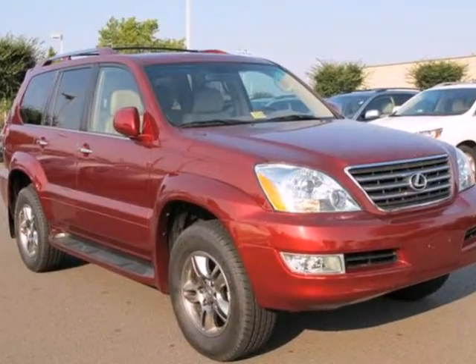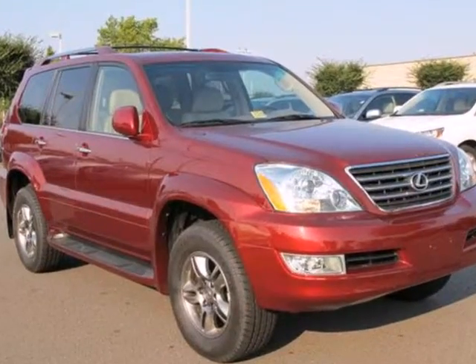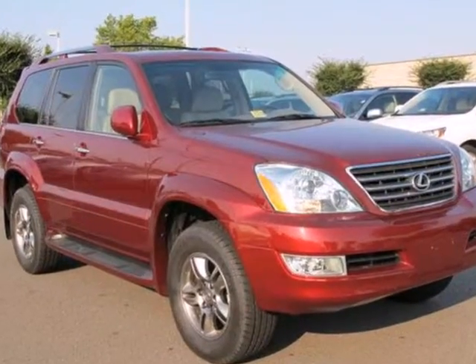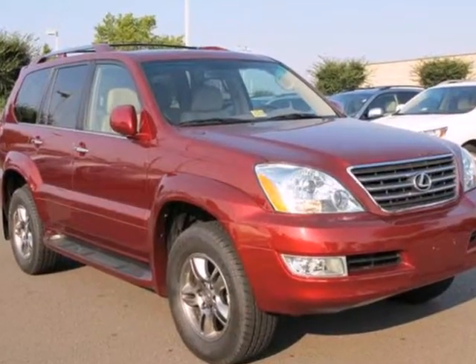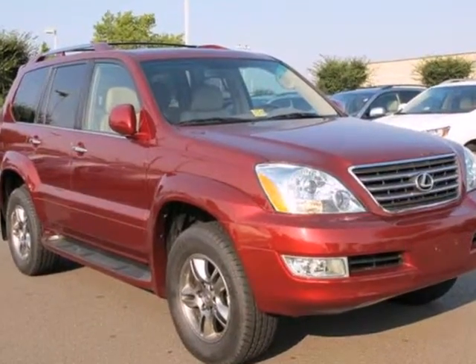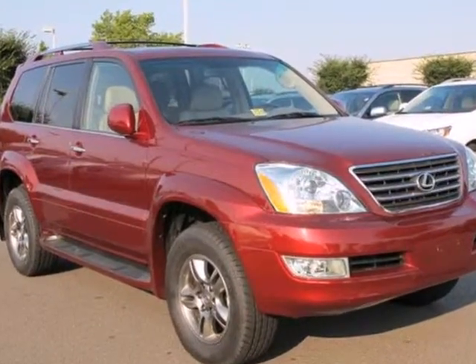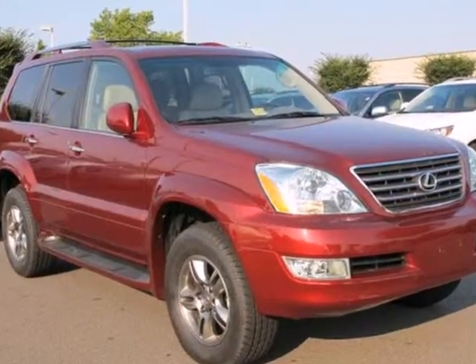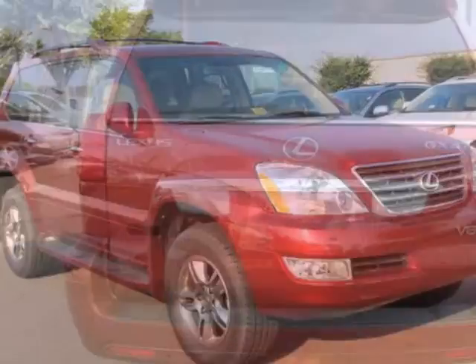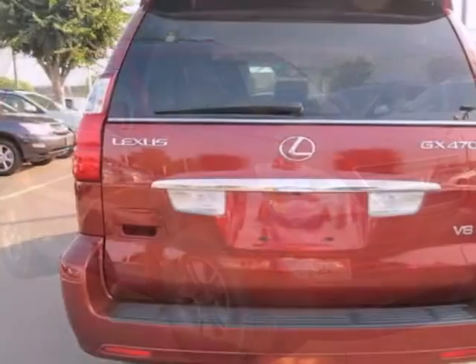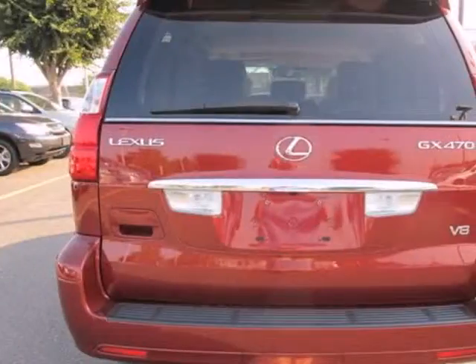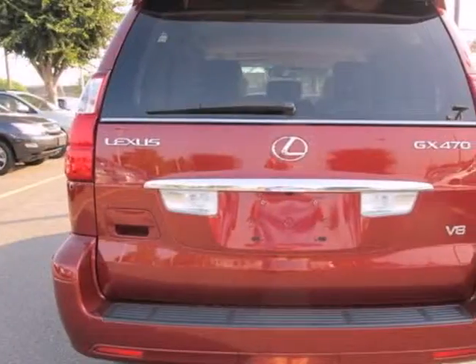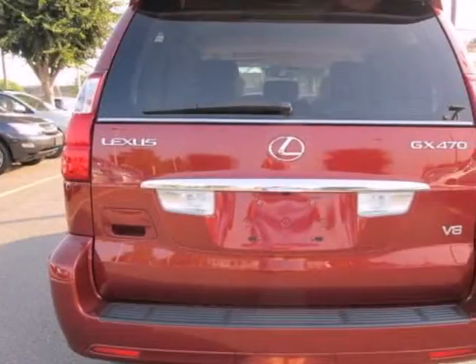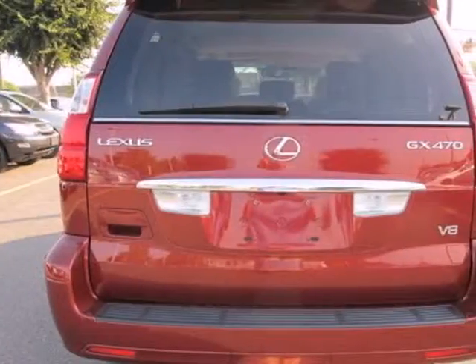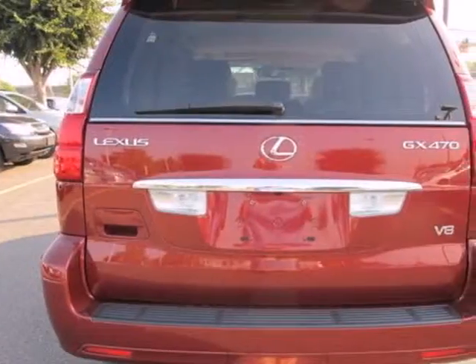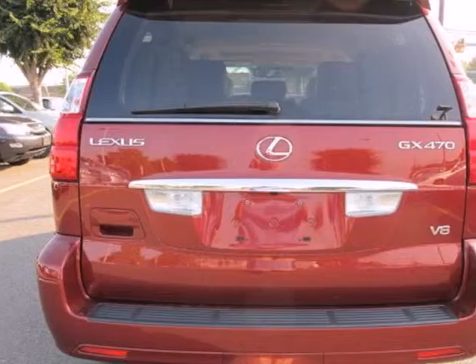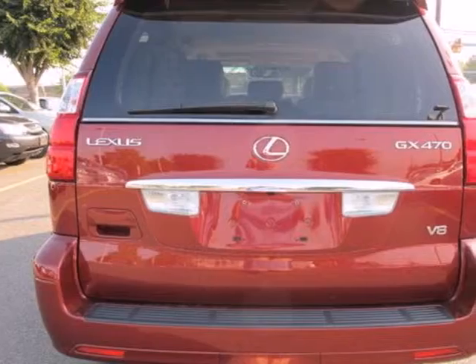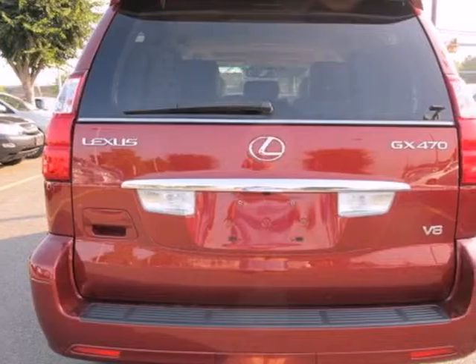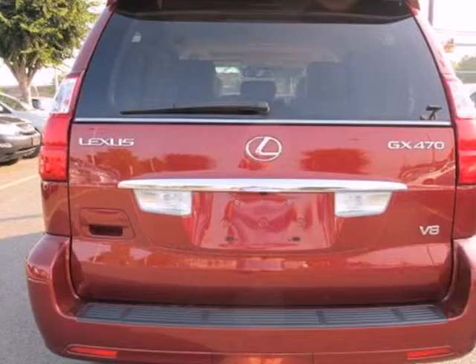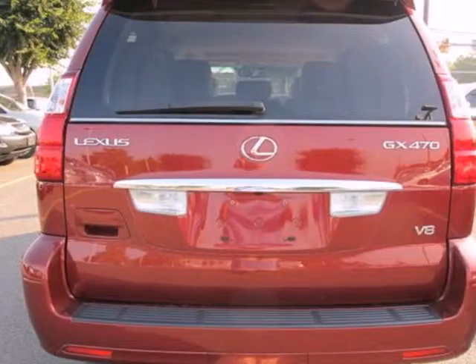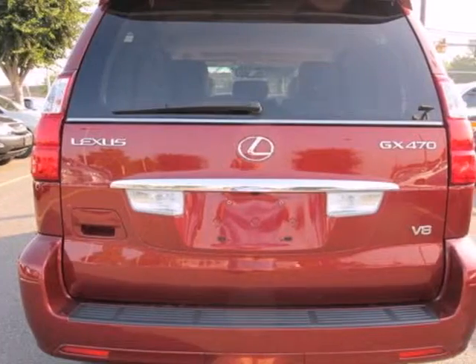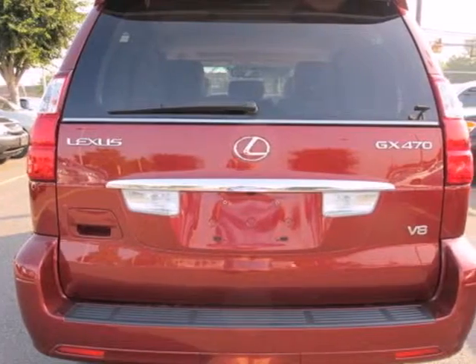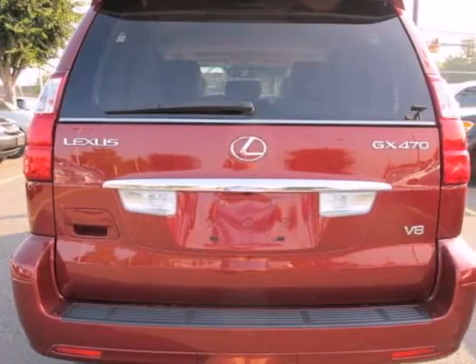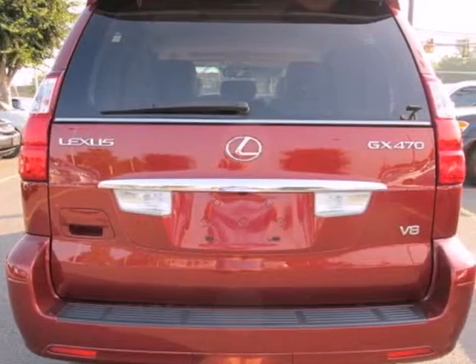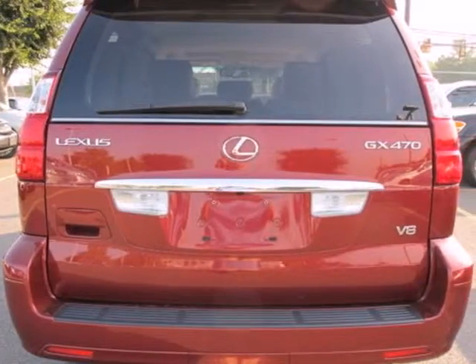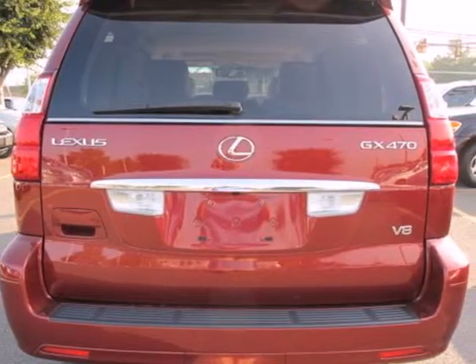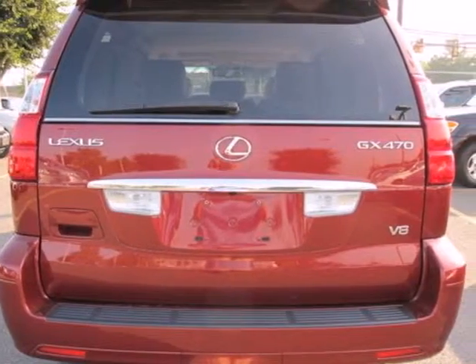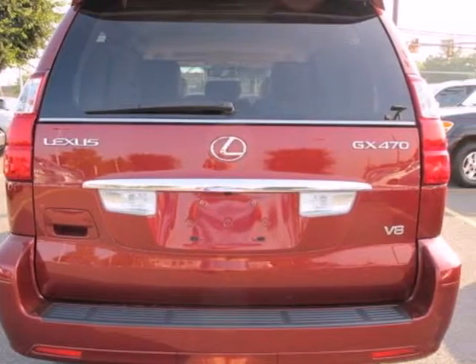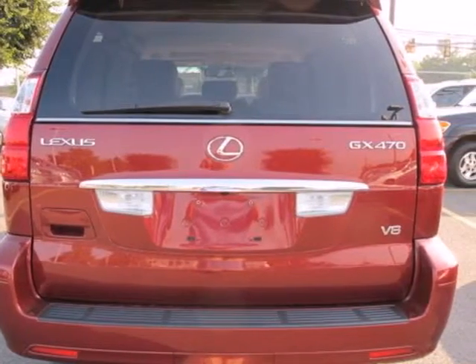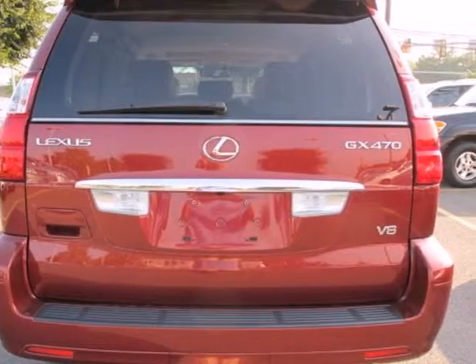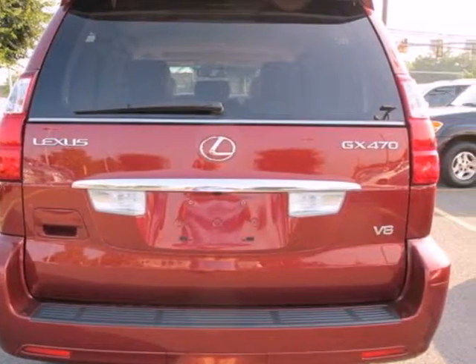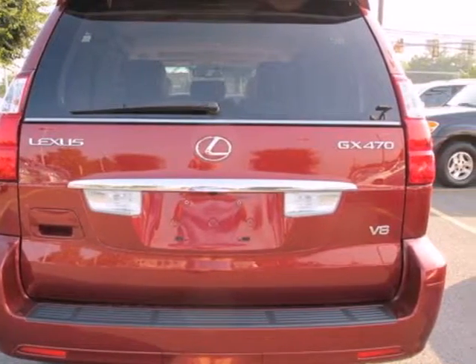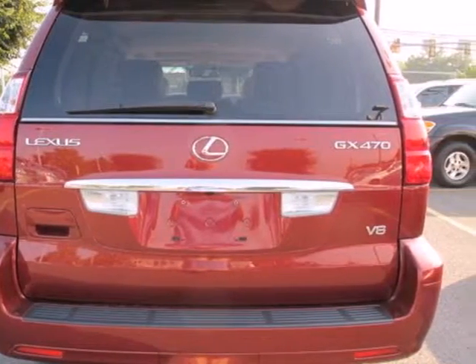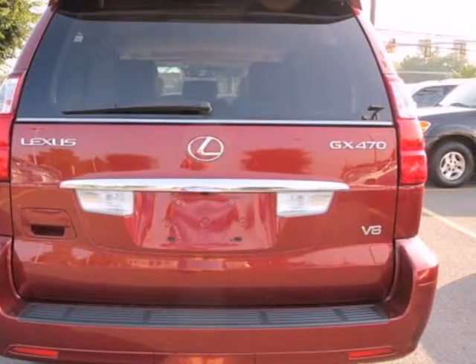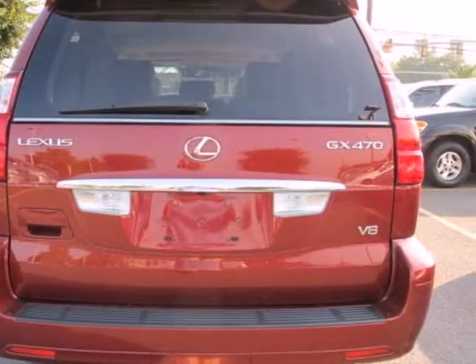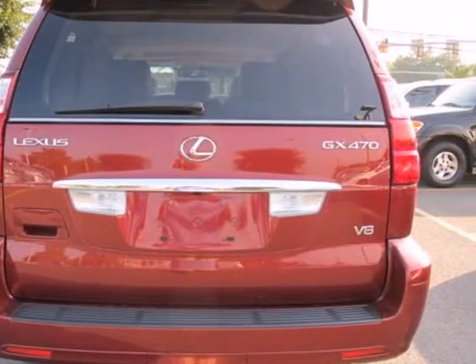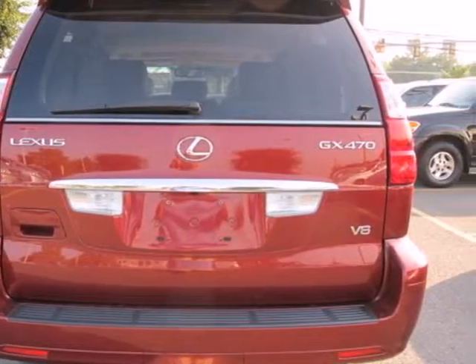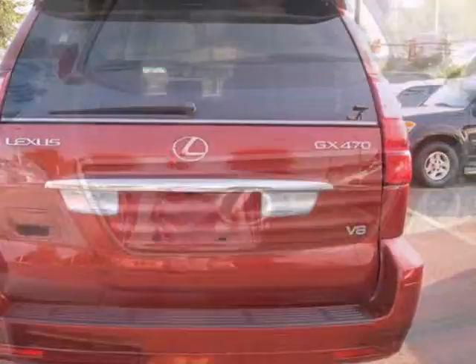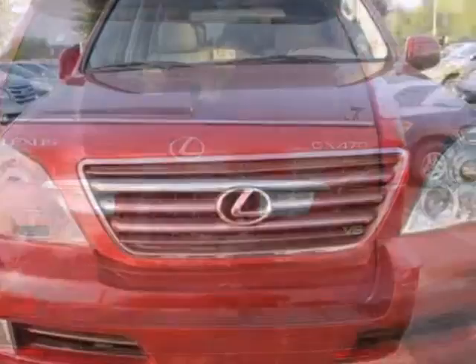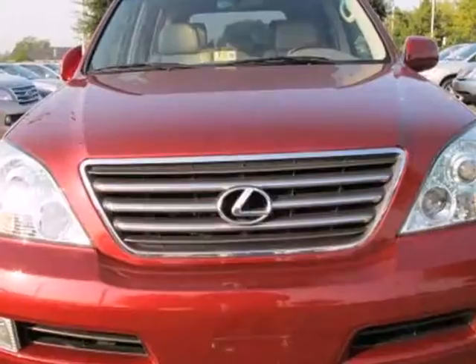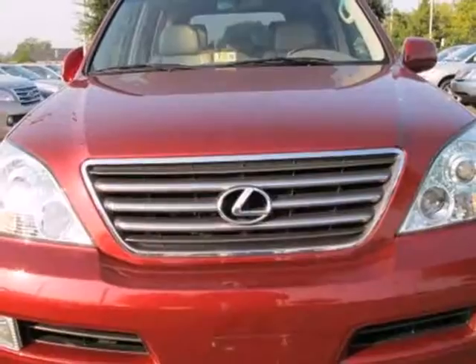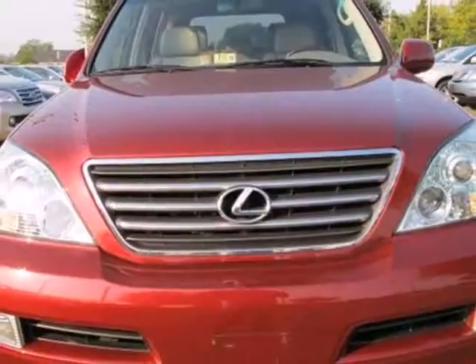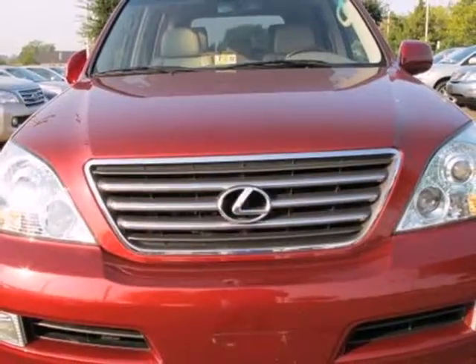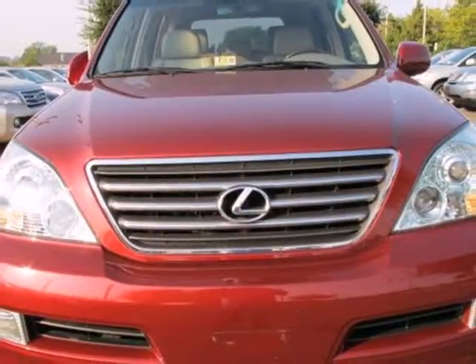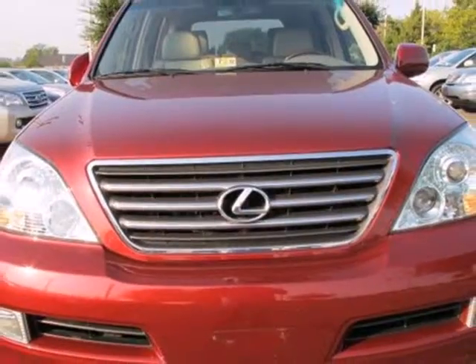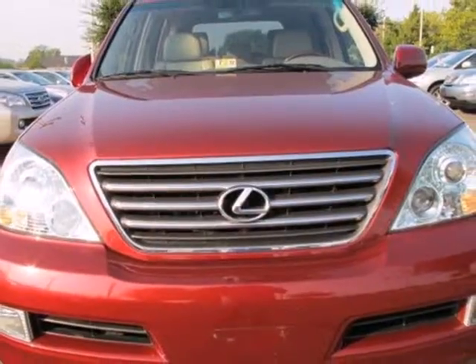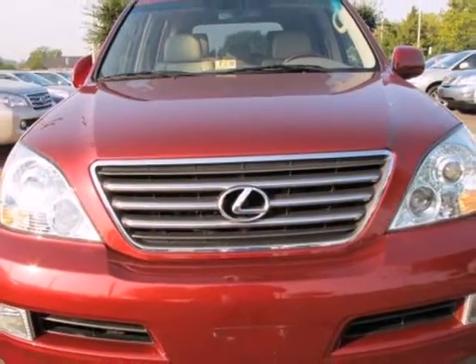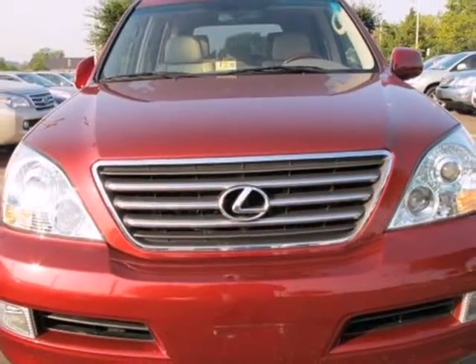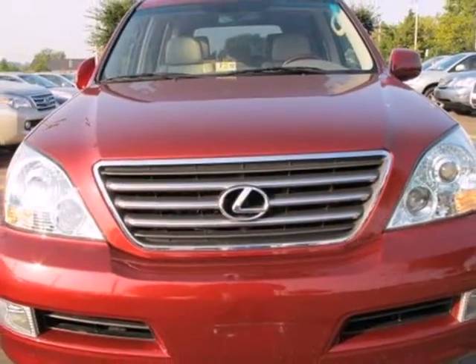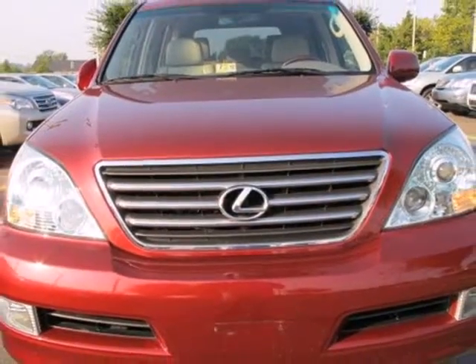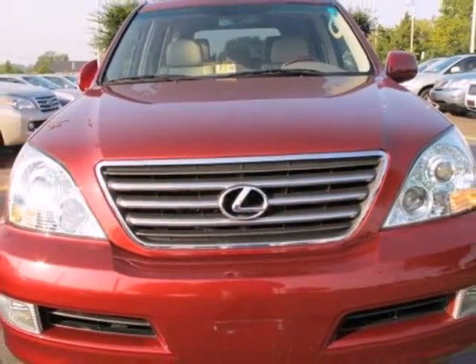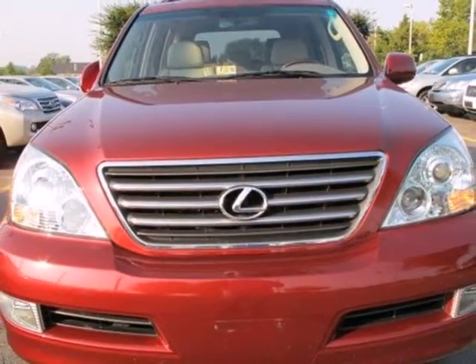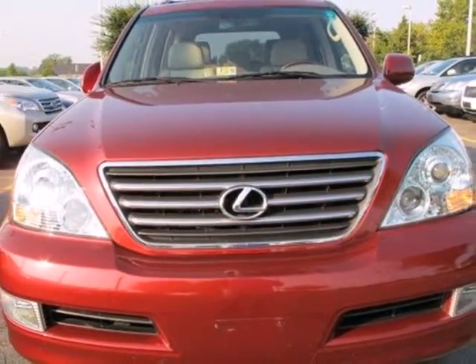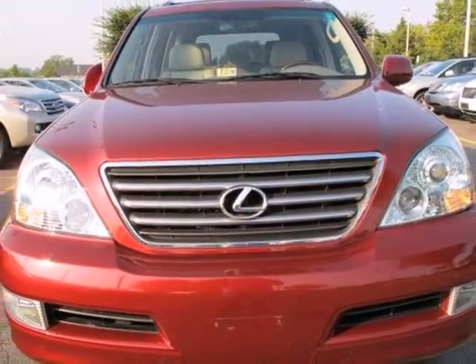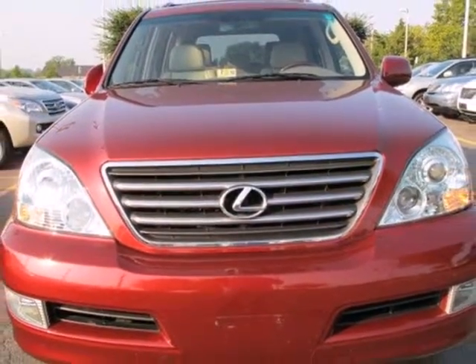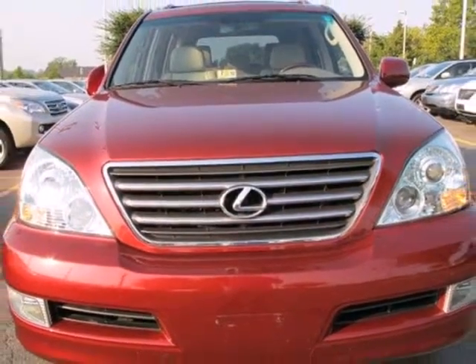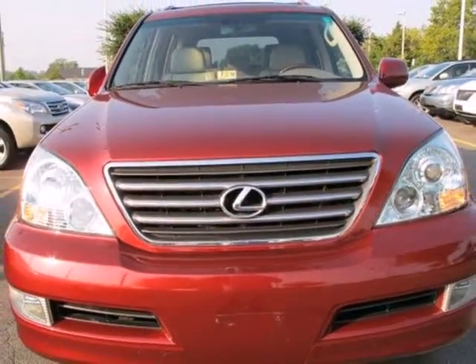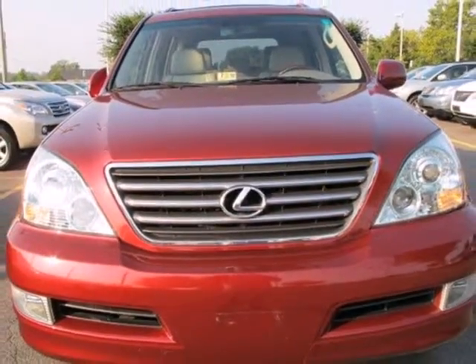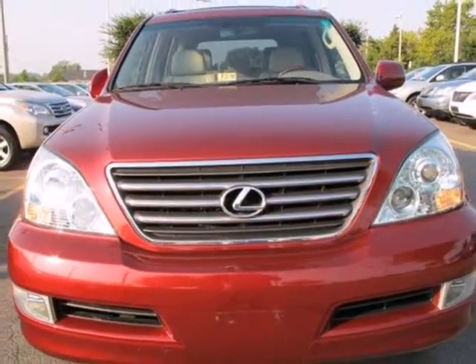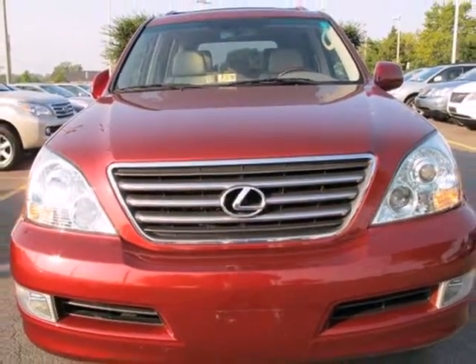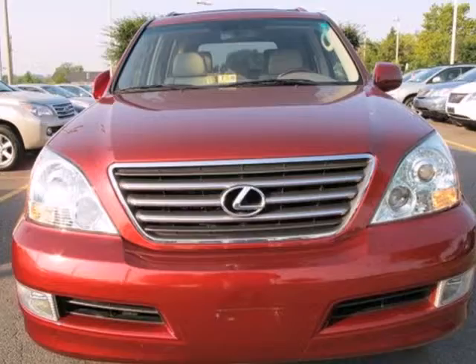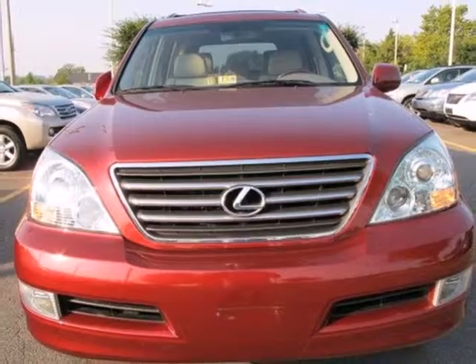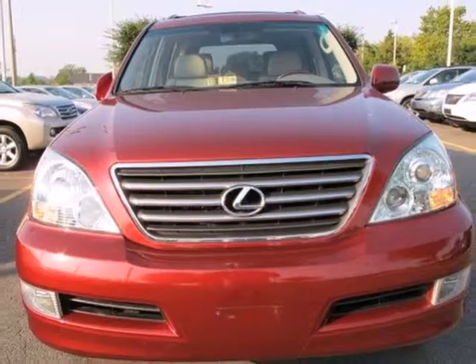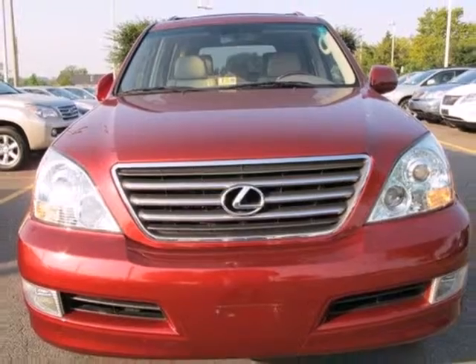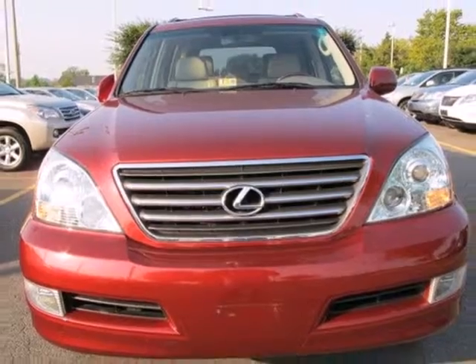The cabin of the GX470 is warm and luxurious with high quality leather, high tech gauges, and wonderfully comfortable seats.